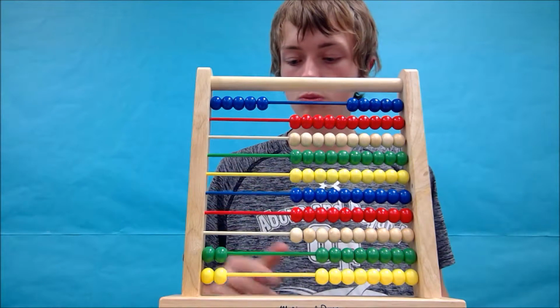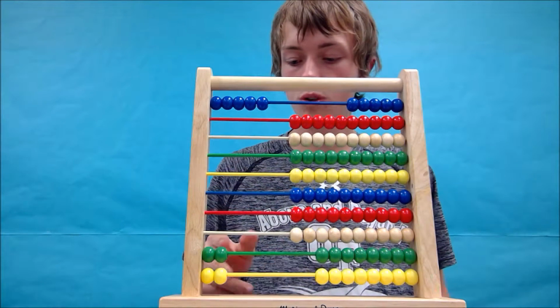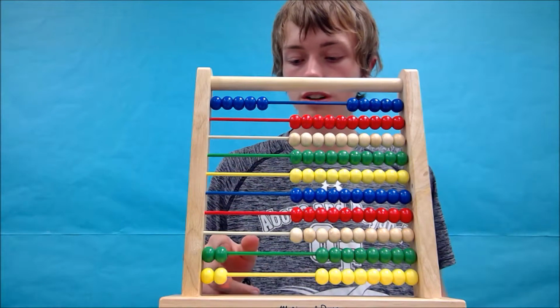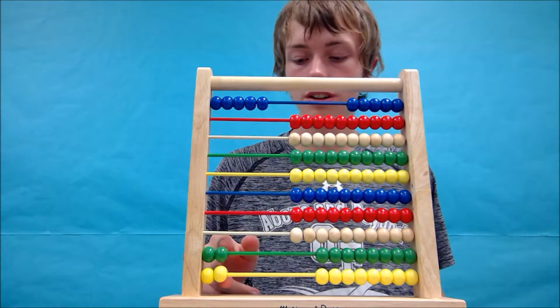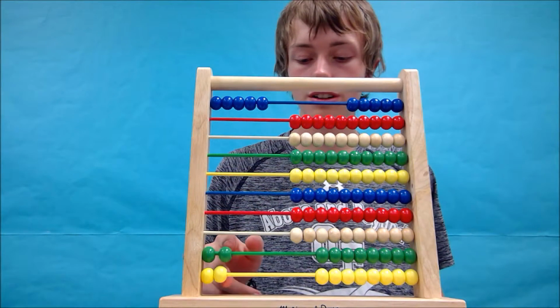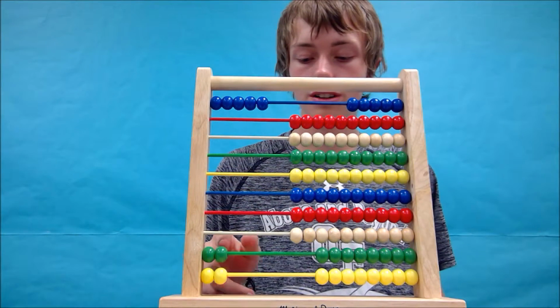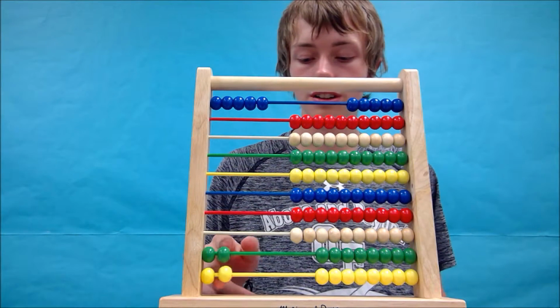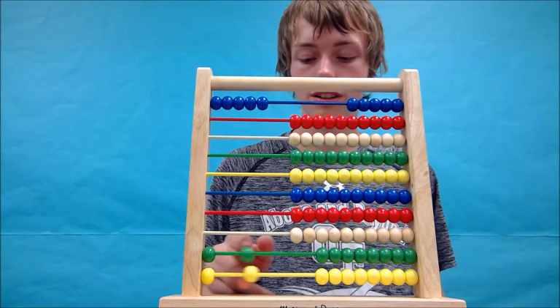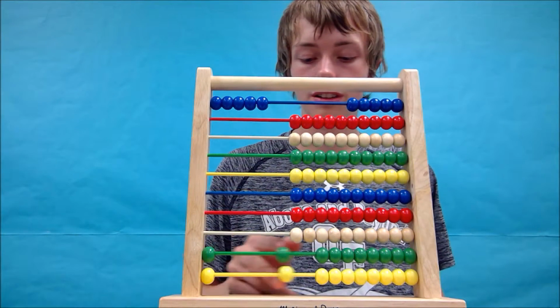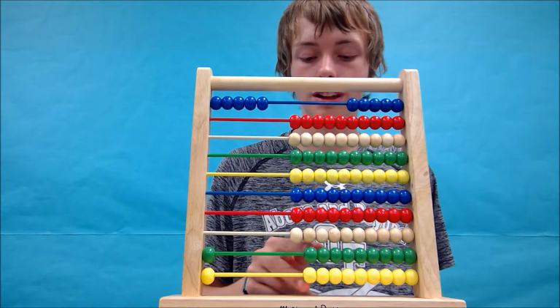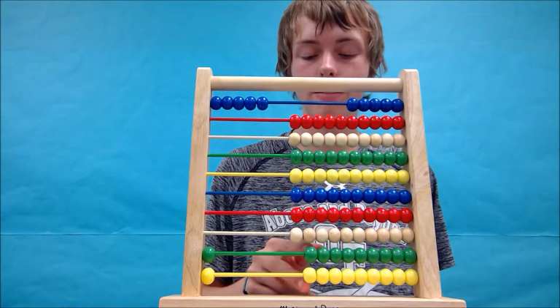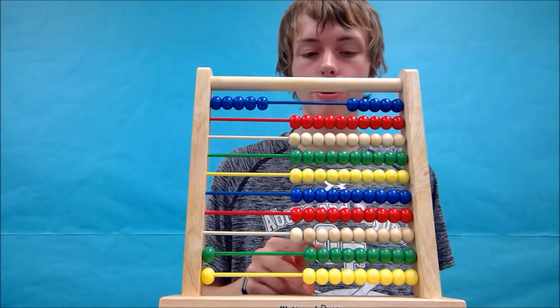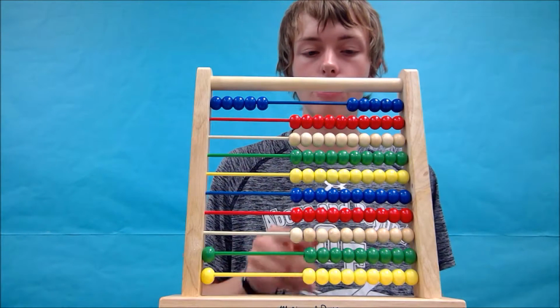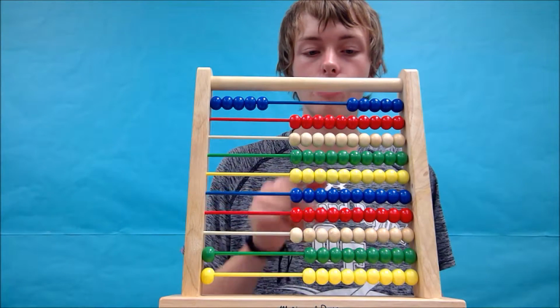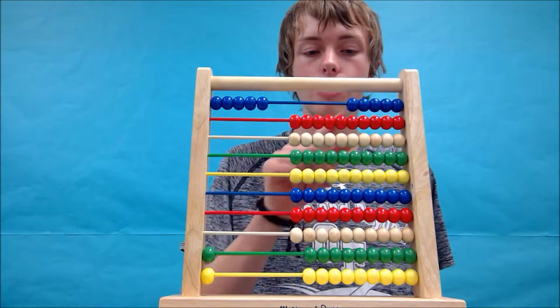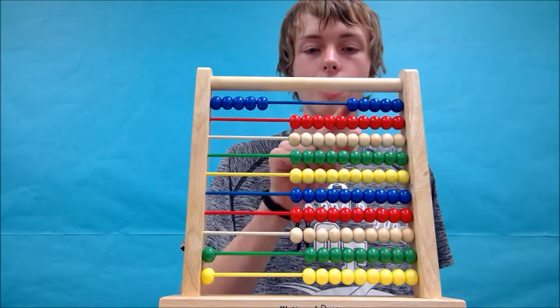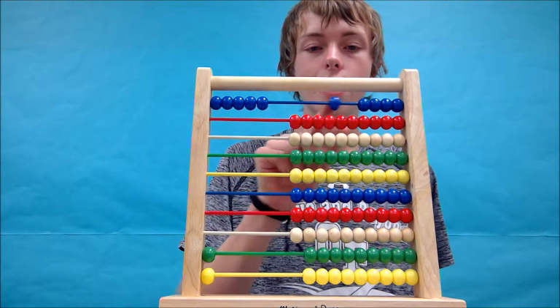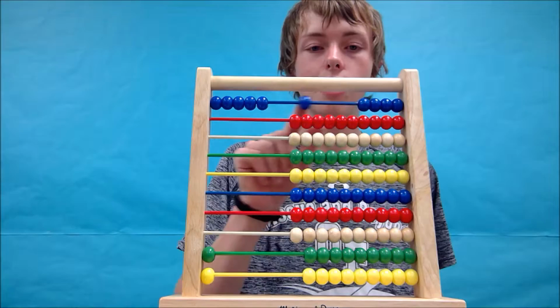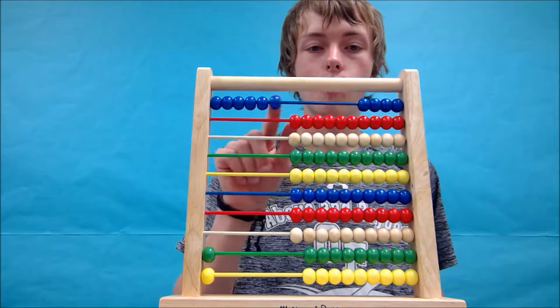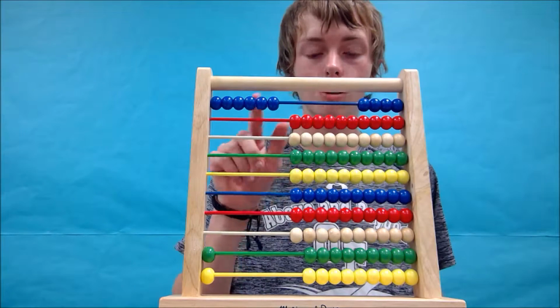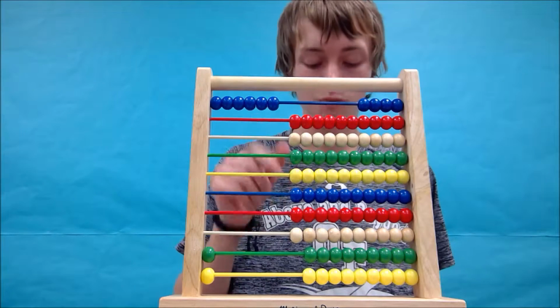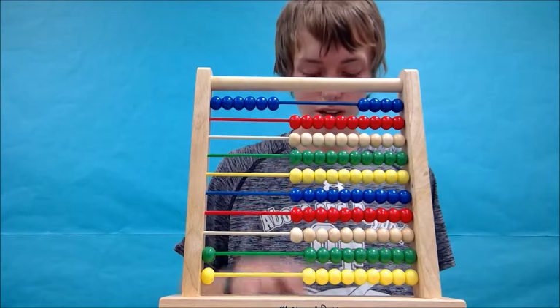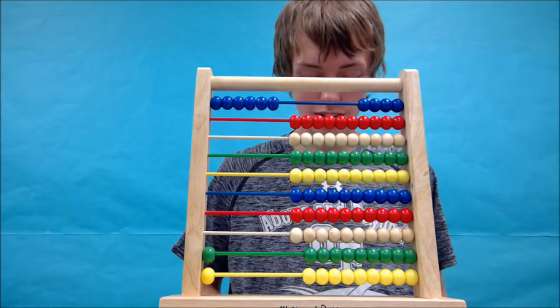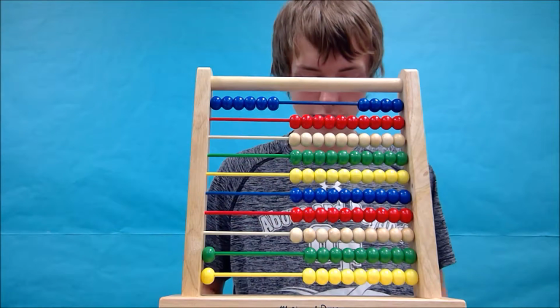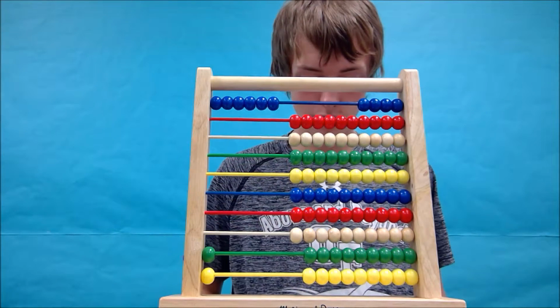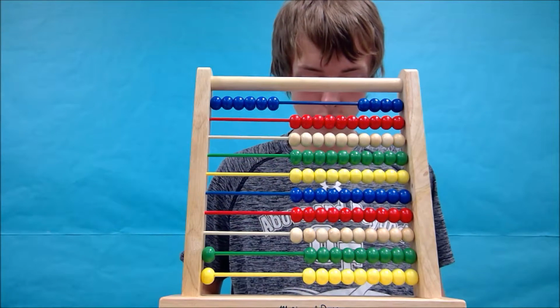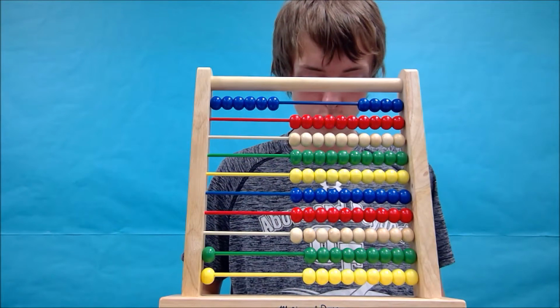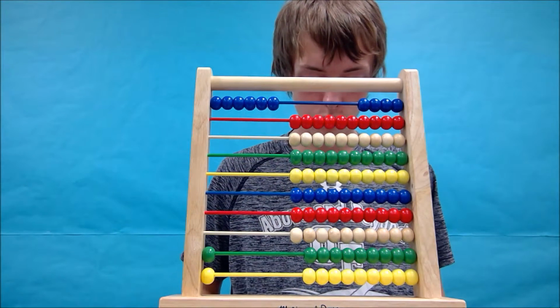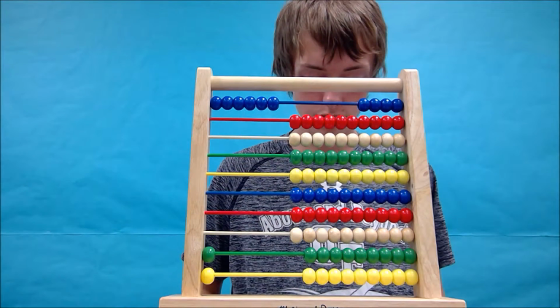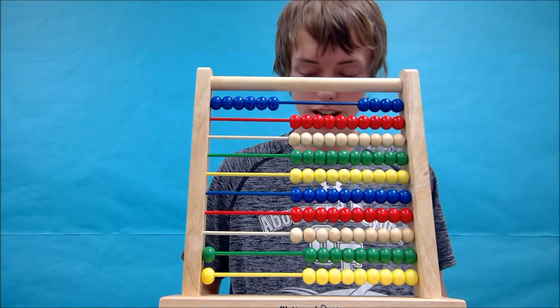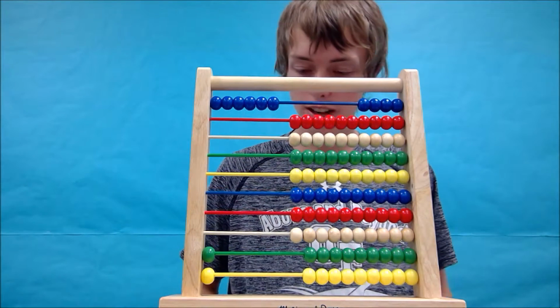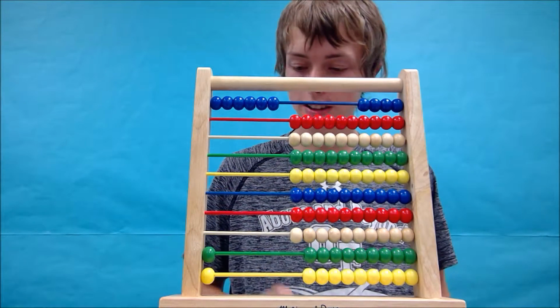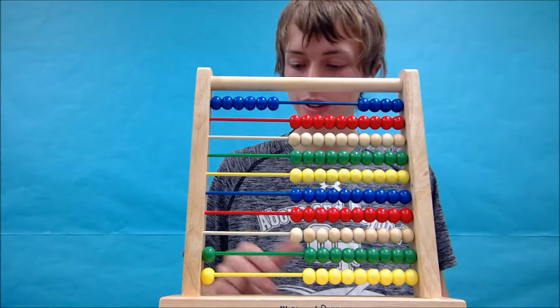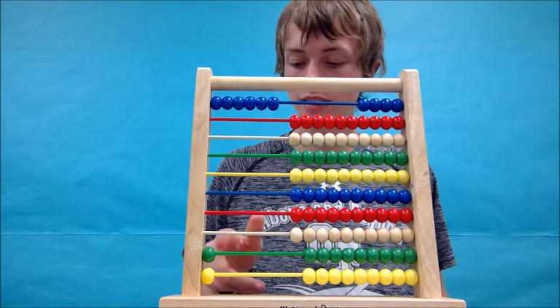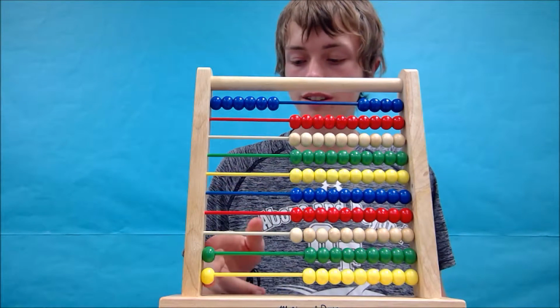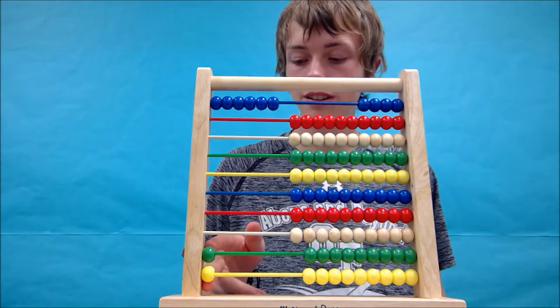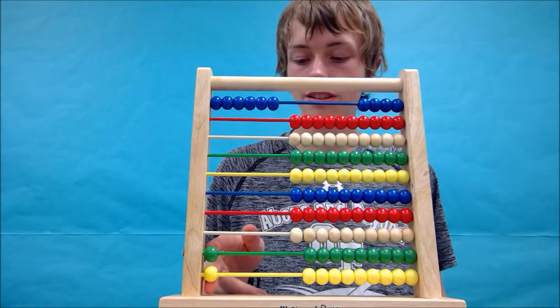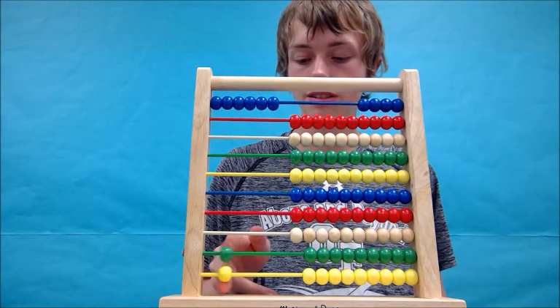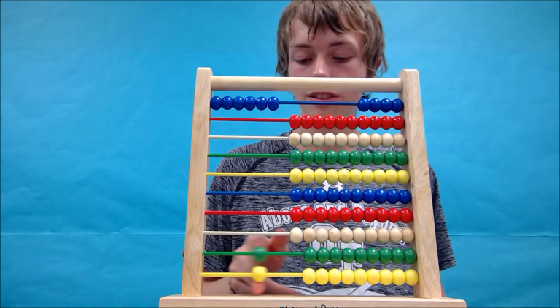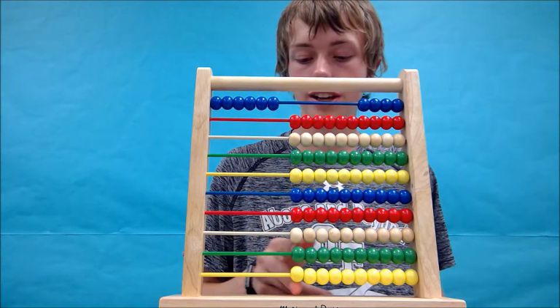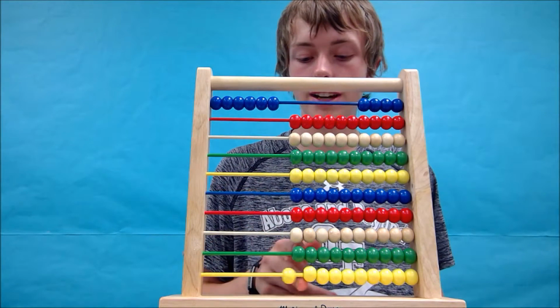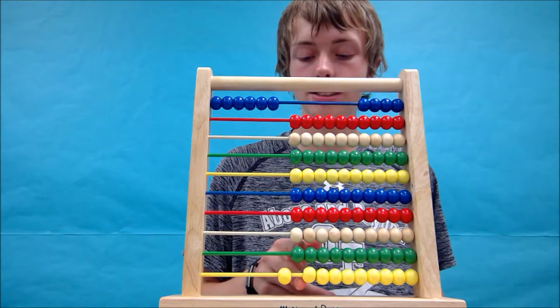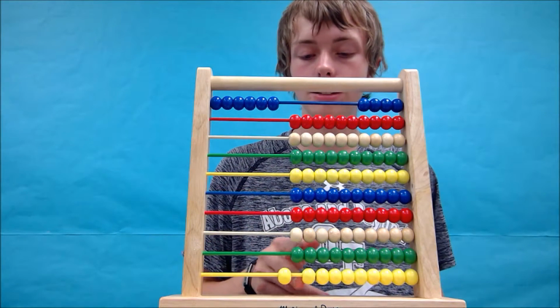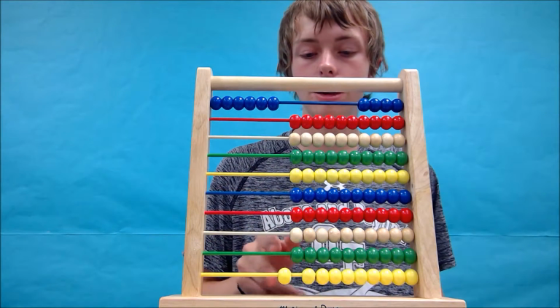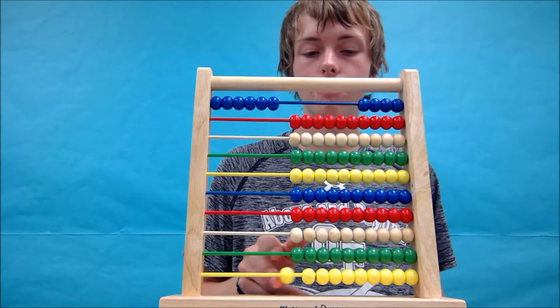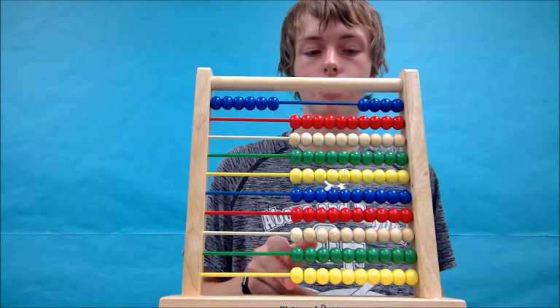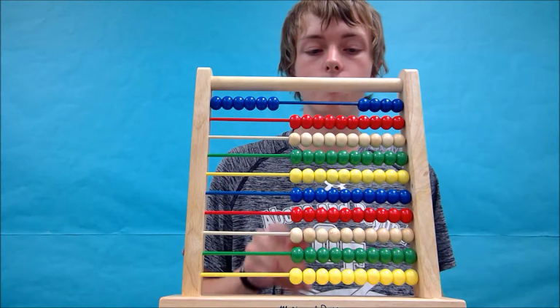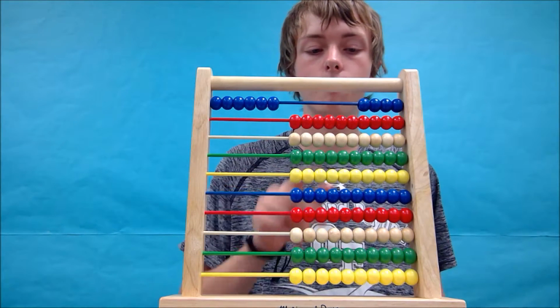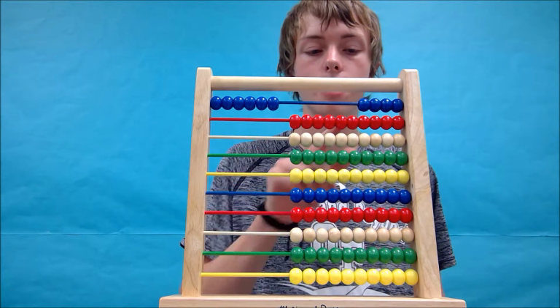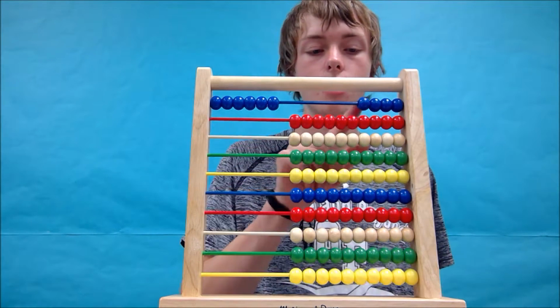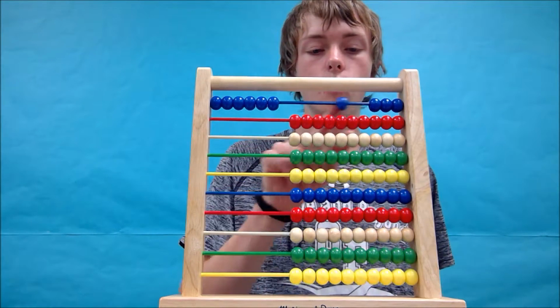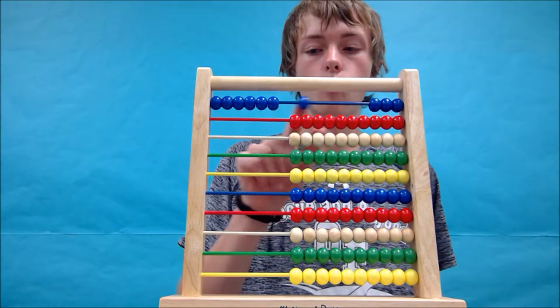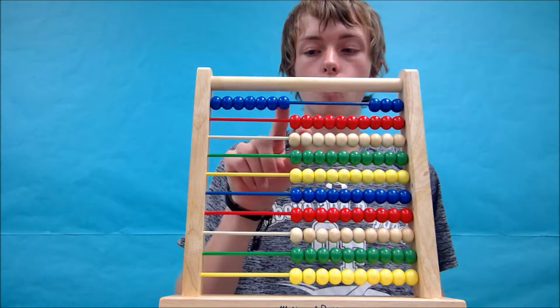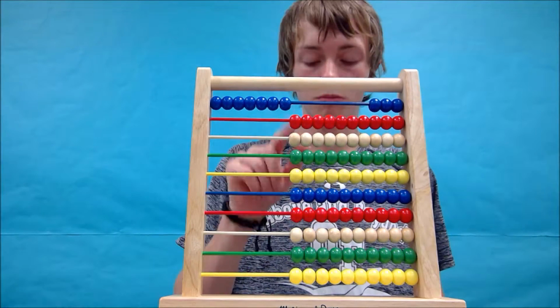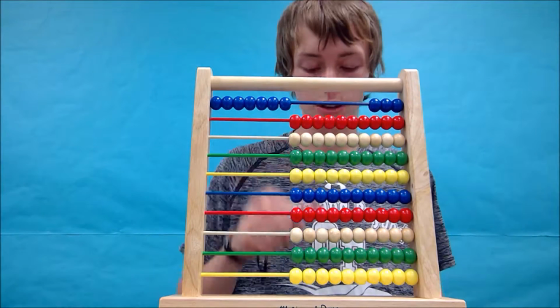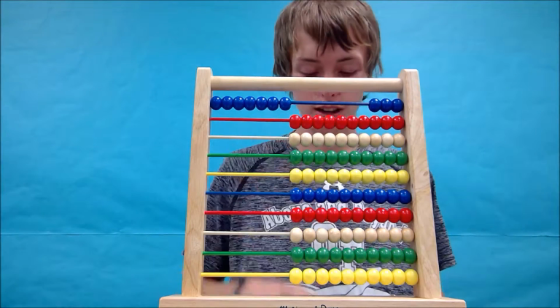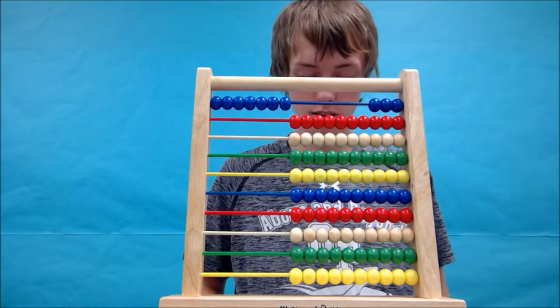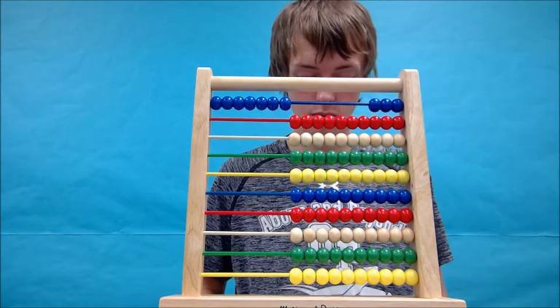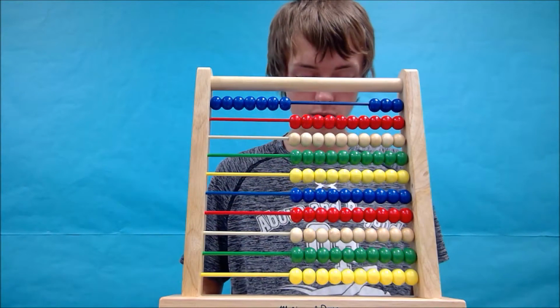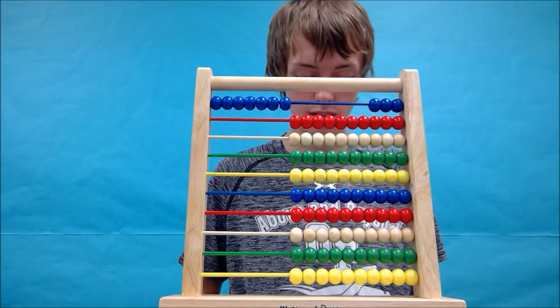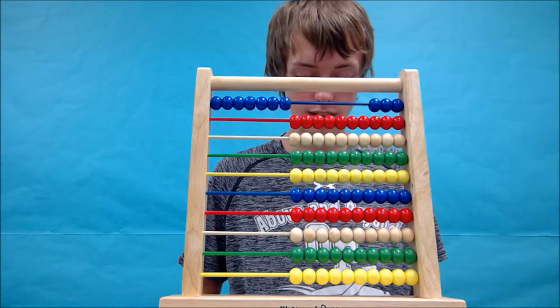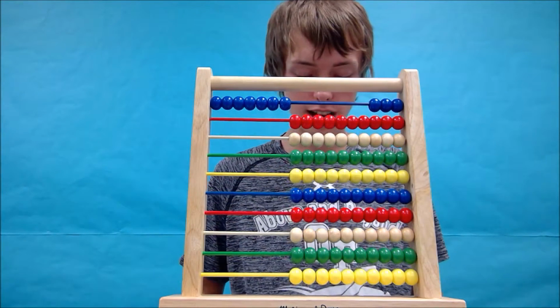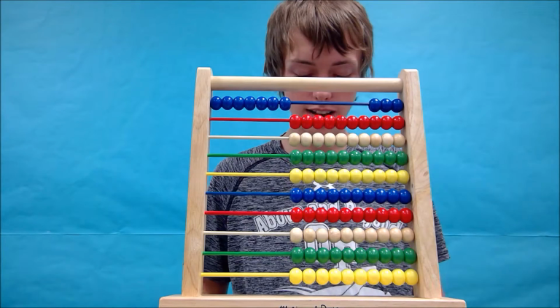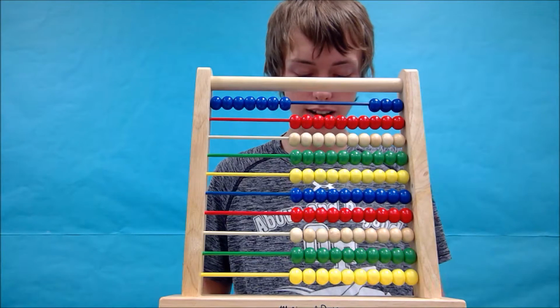2 more to go. 11 over: 1 bead, 1 tally. Last 11: 1 bead, 1 tally.